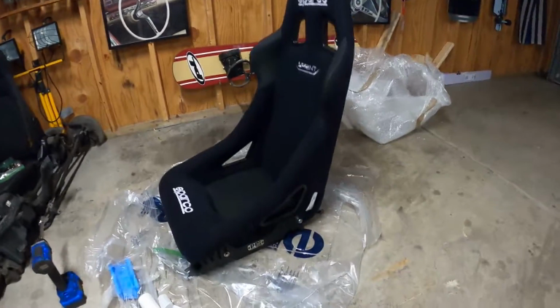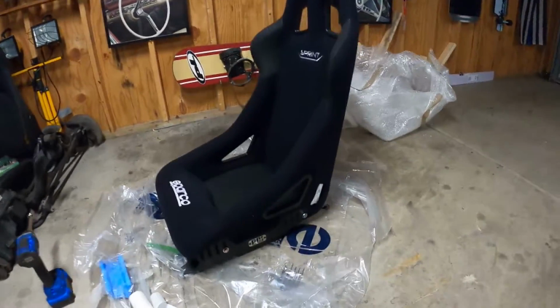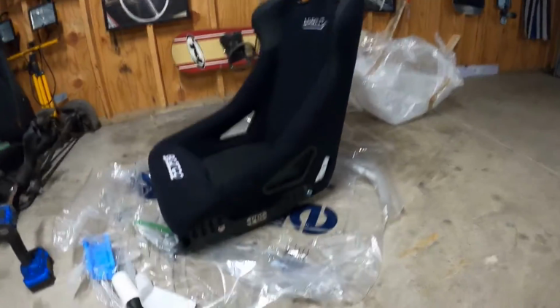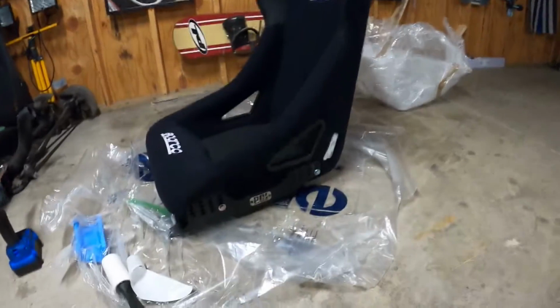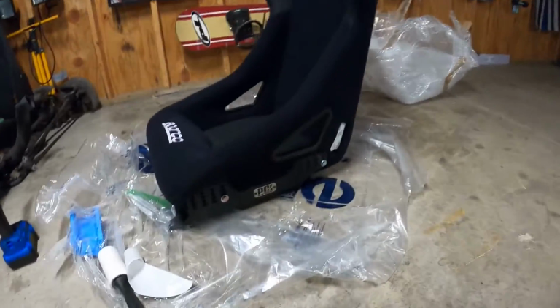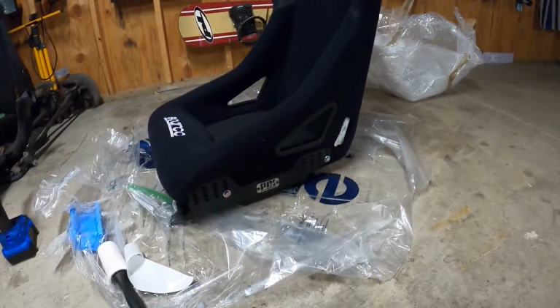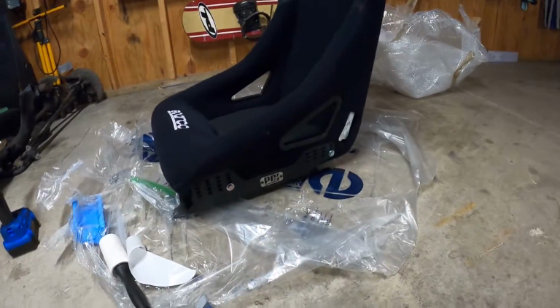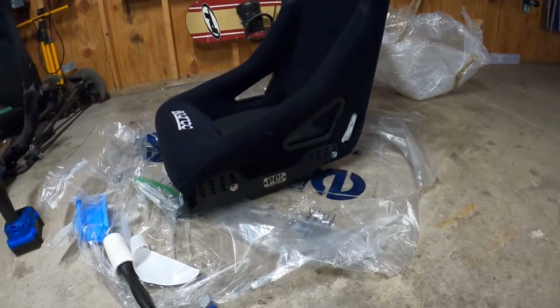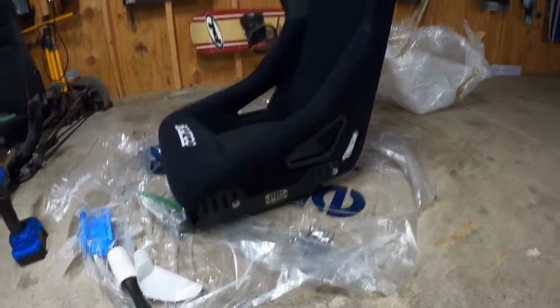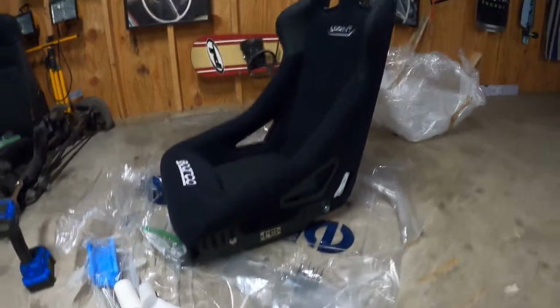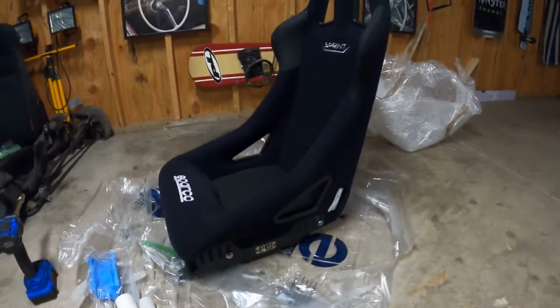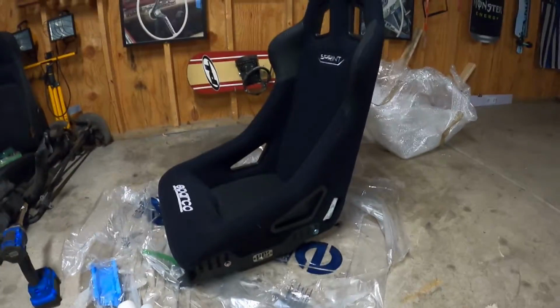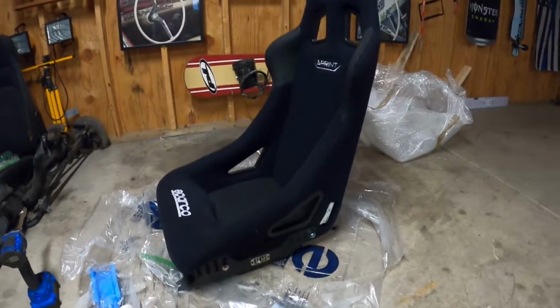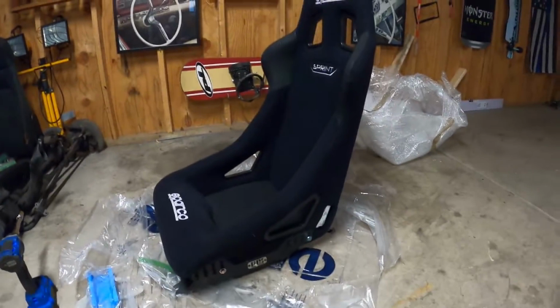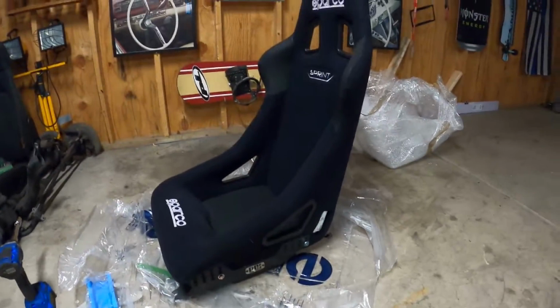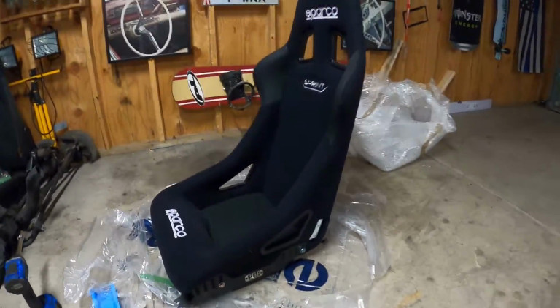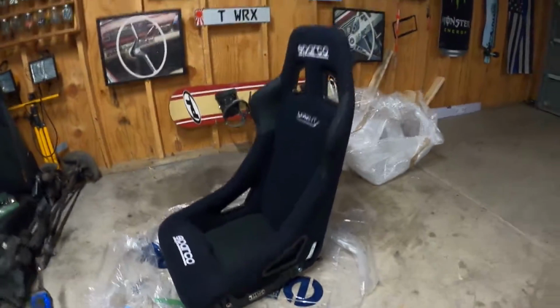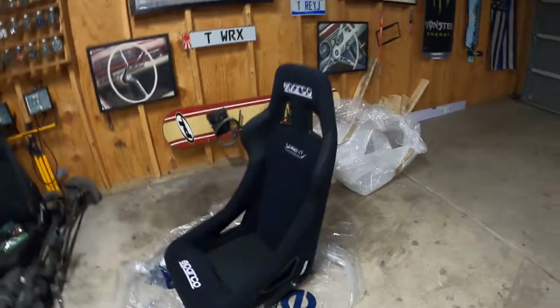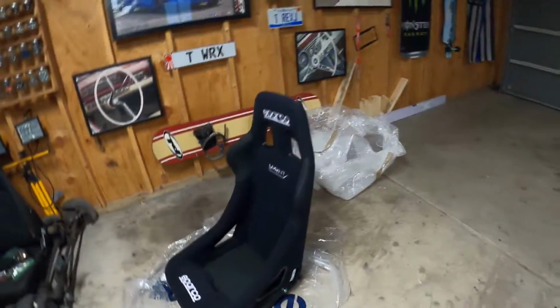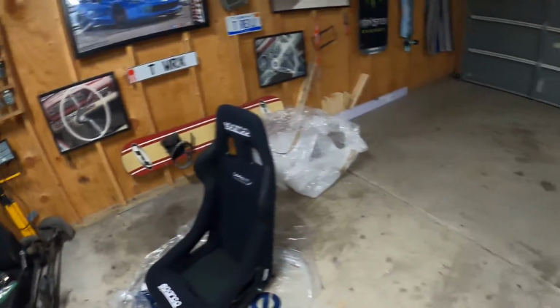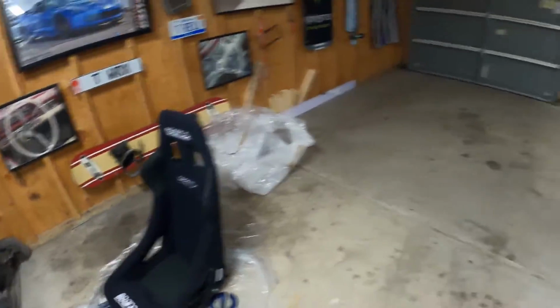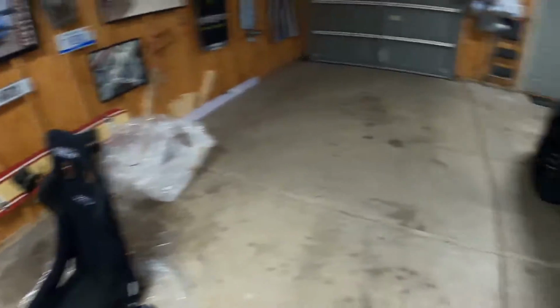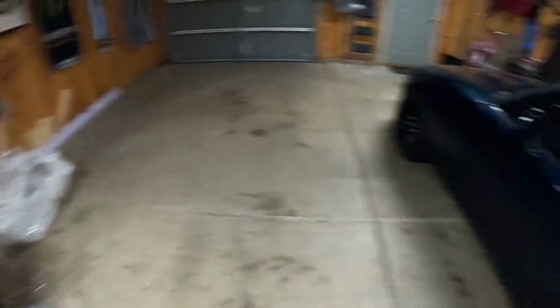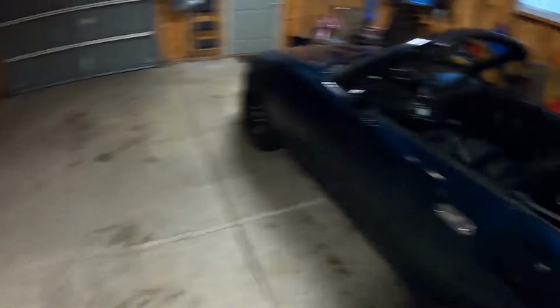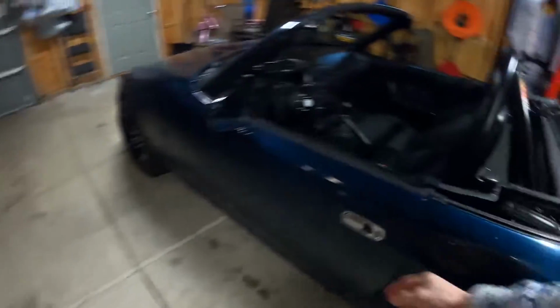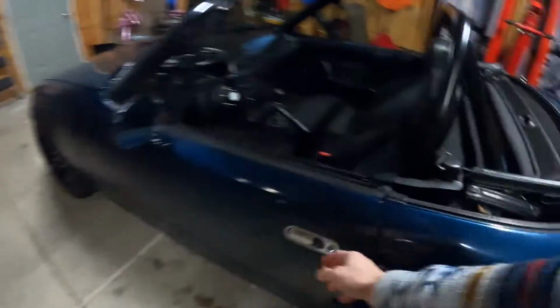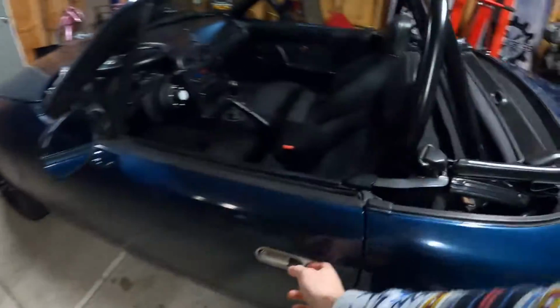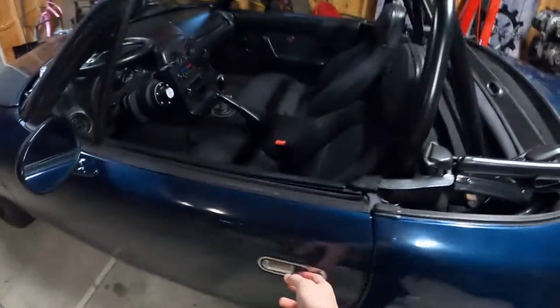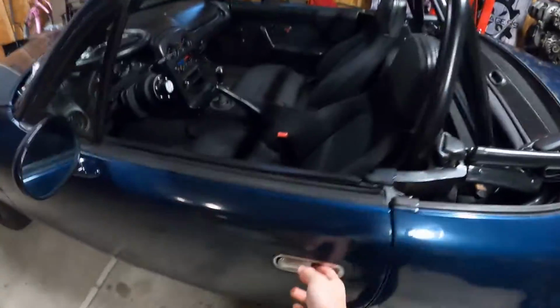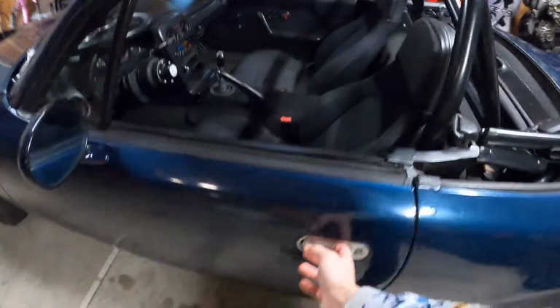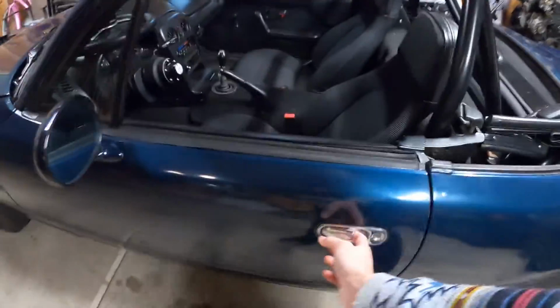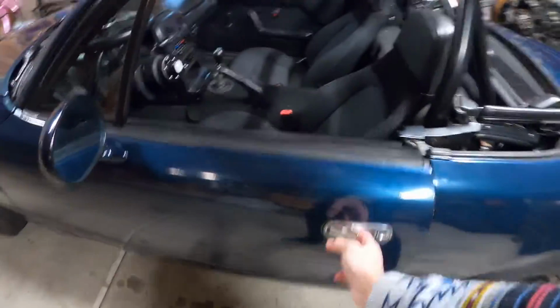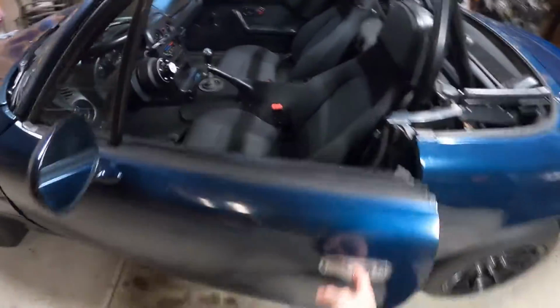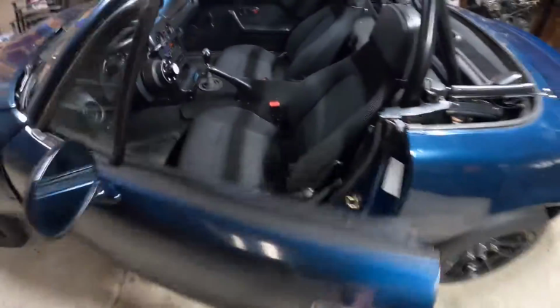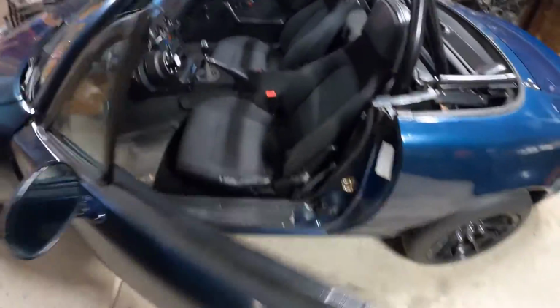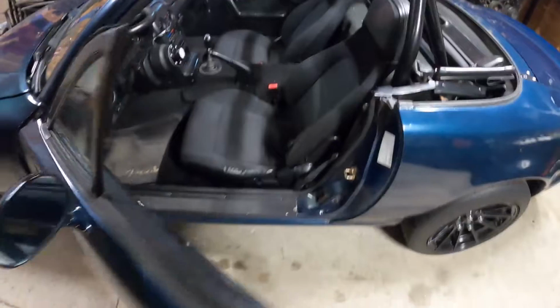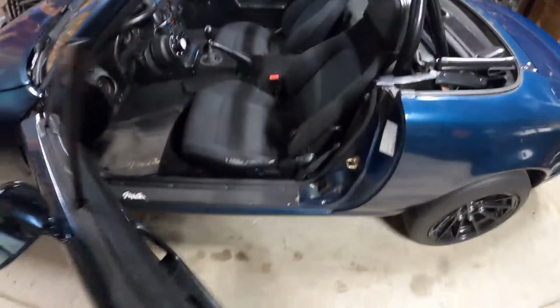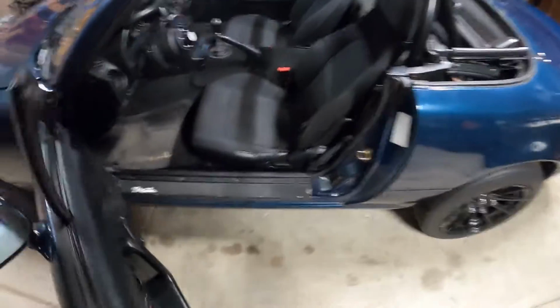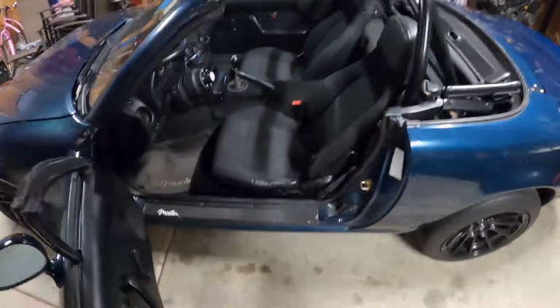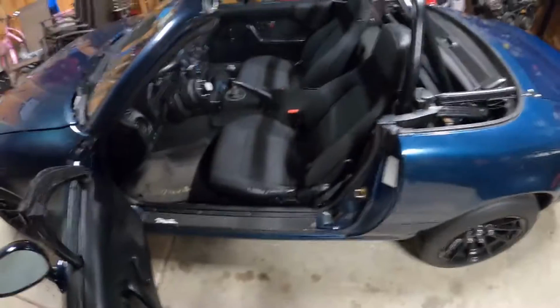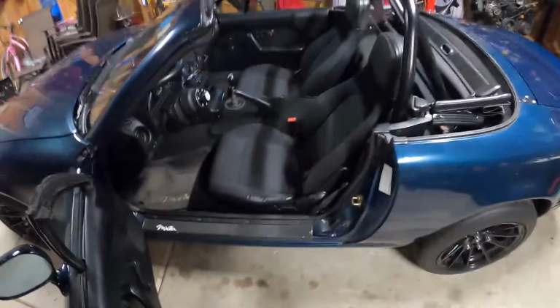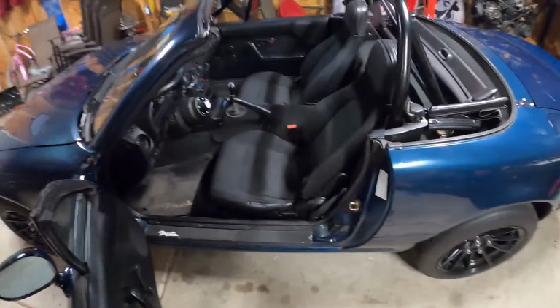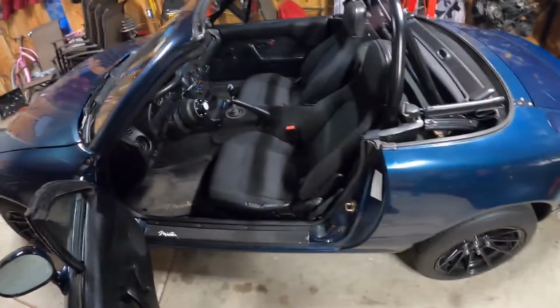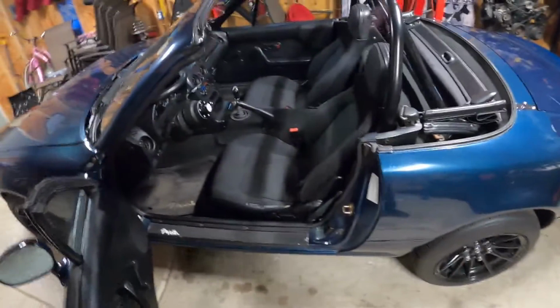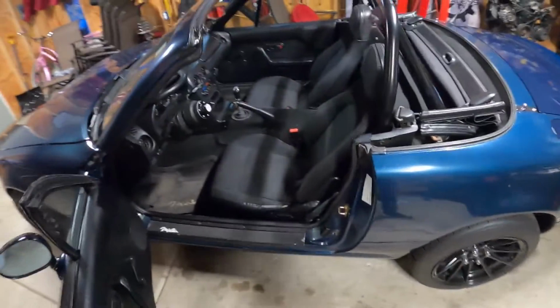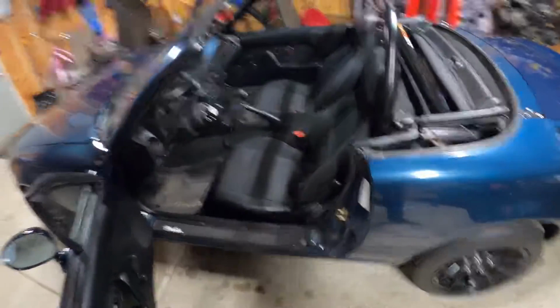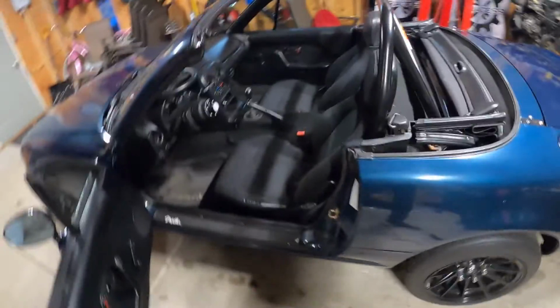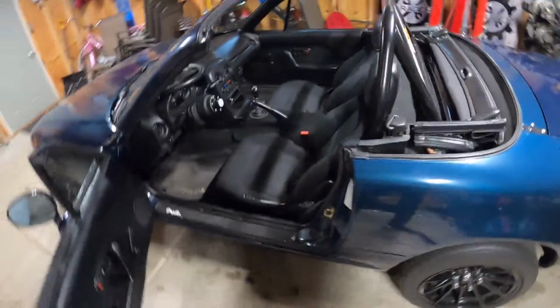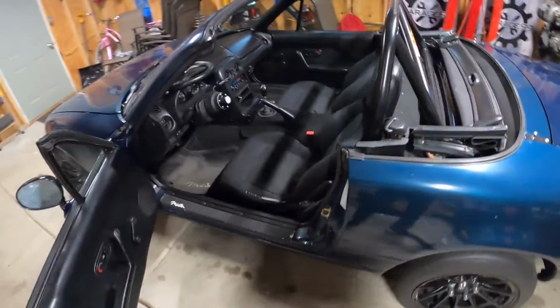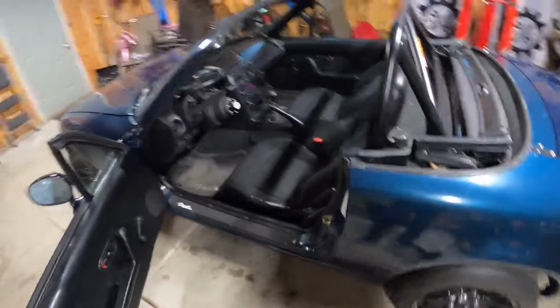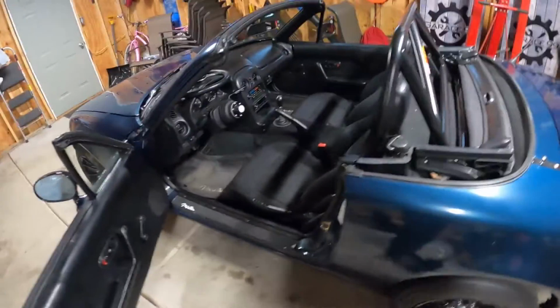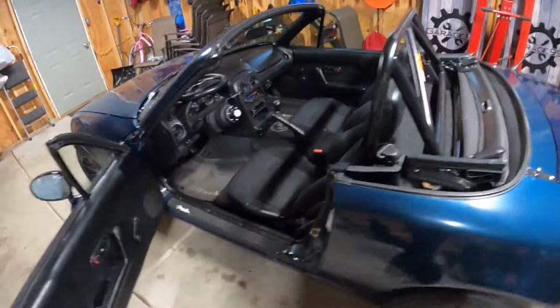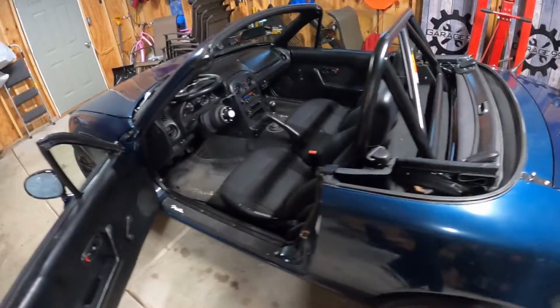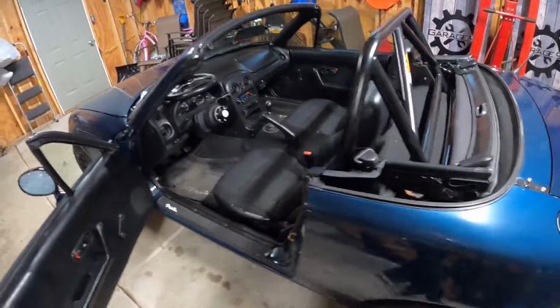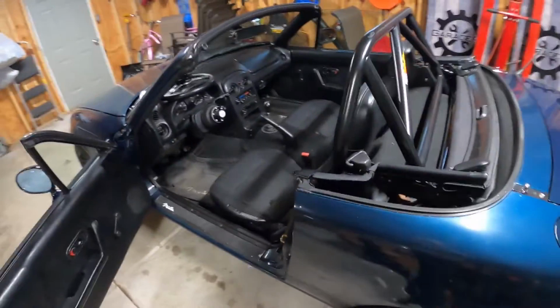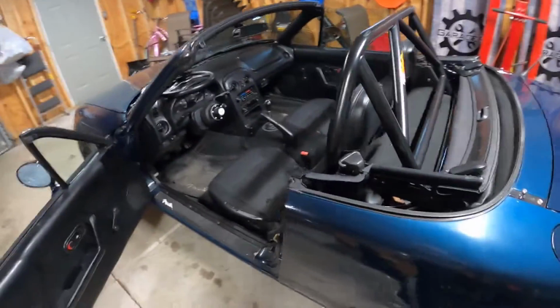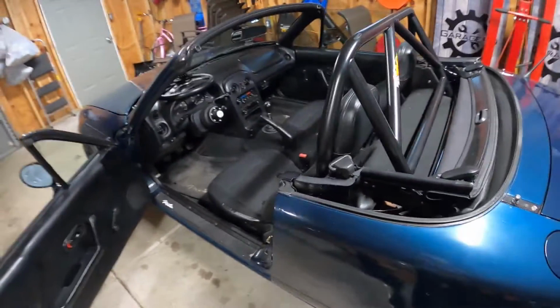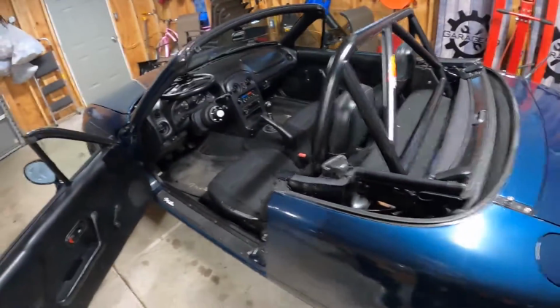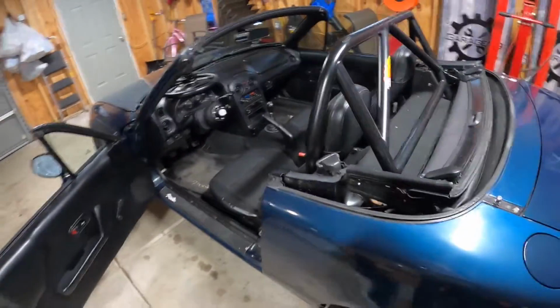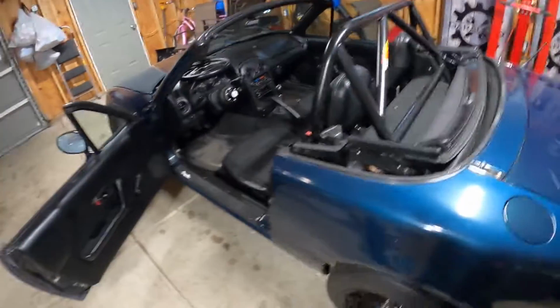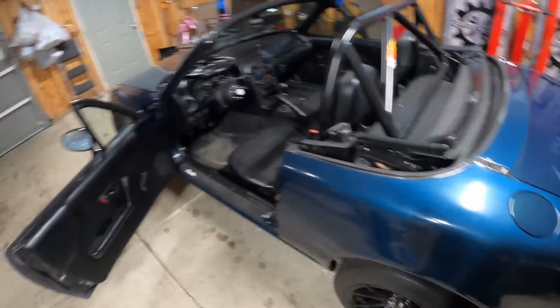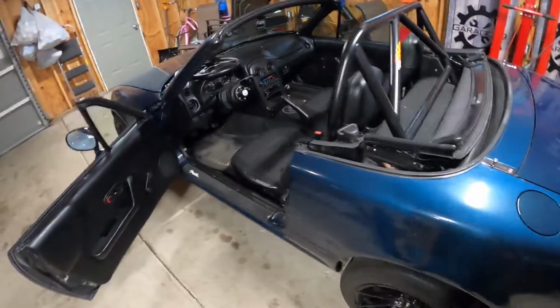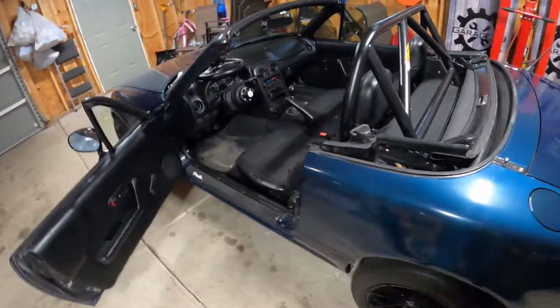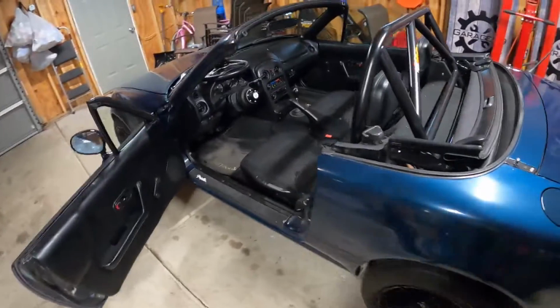Now that we've got the brackets mounted on there and got it all cleaned up, I'm going to pull this seat out. Should be four 14 millimeter bolts holding it in.